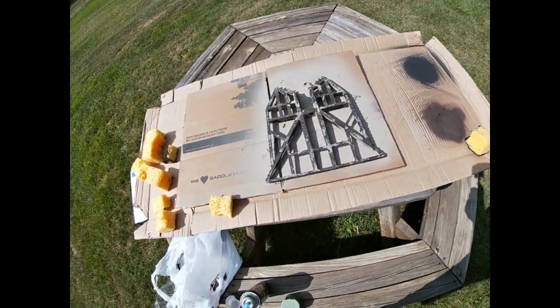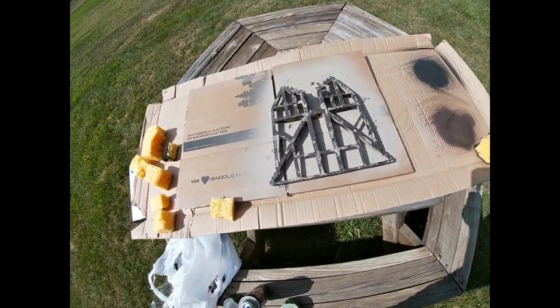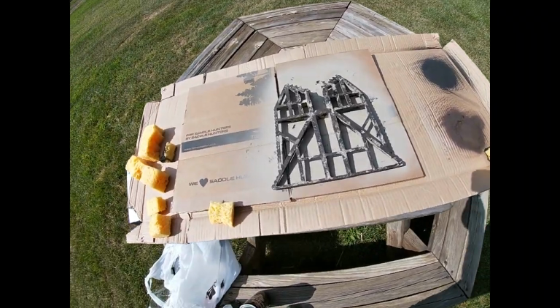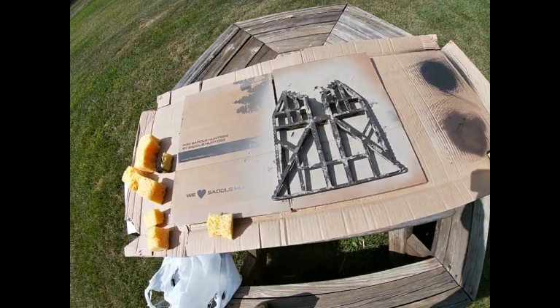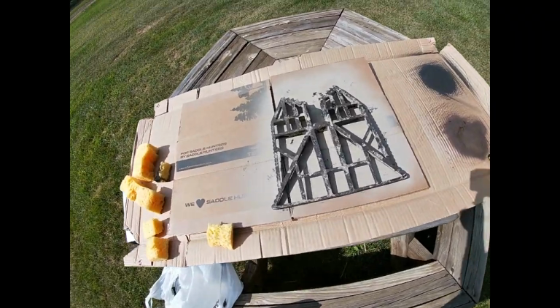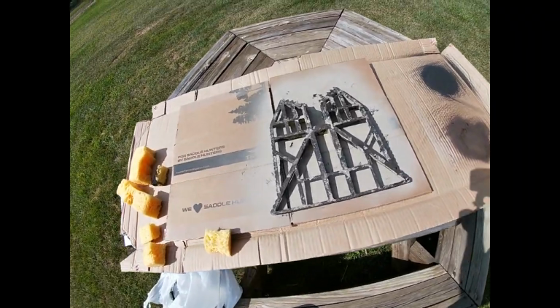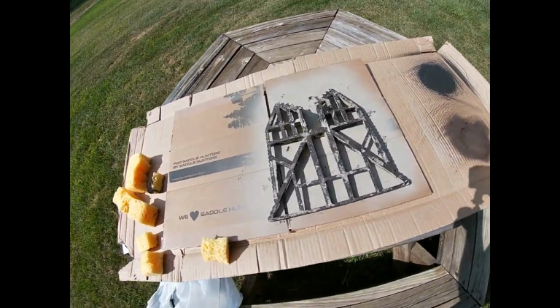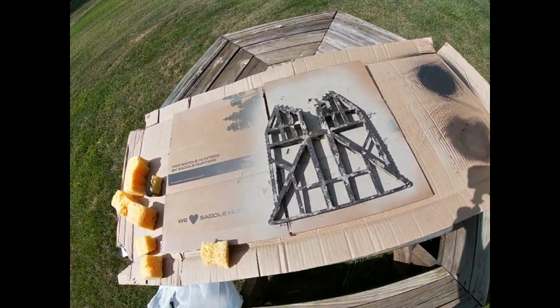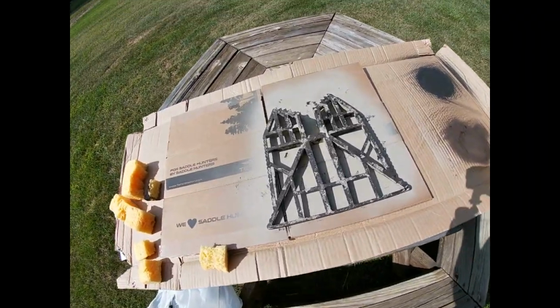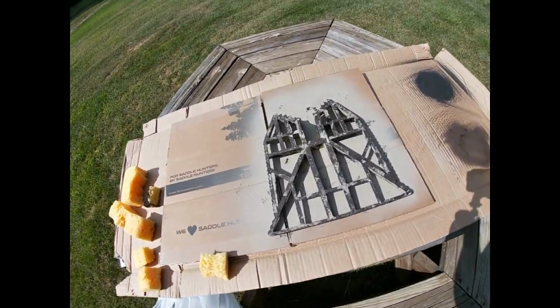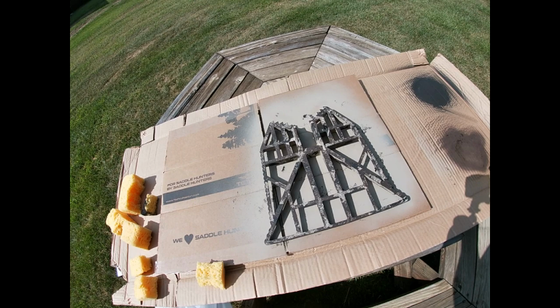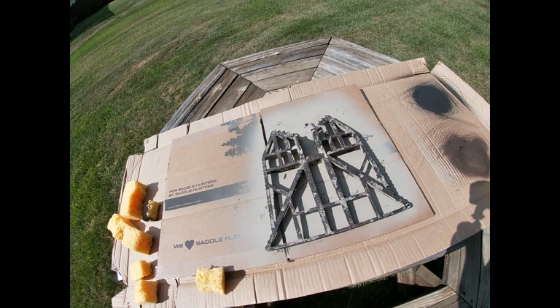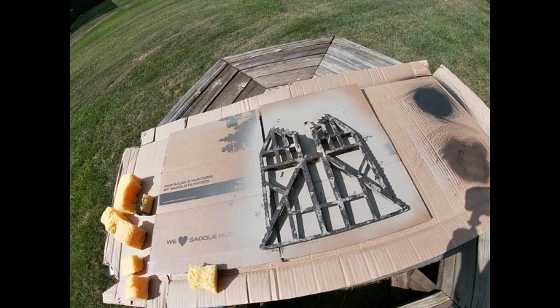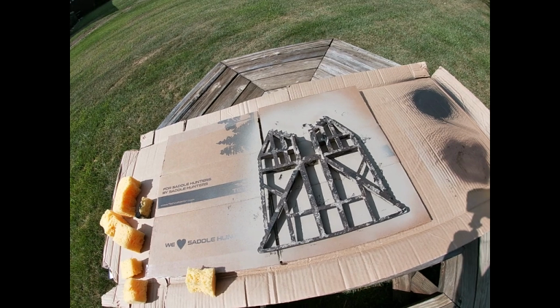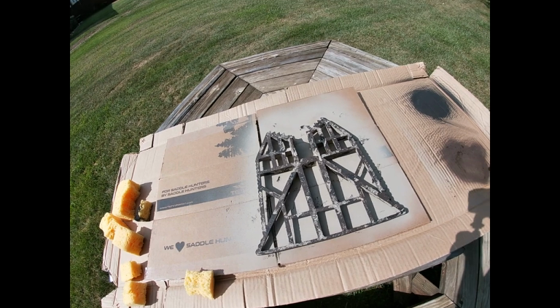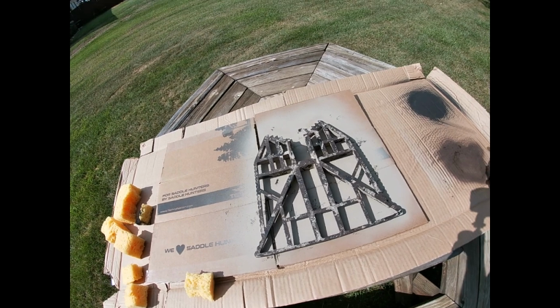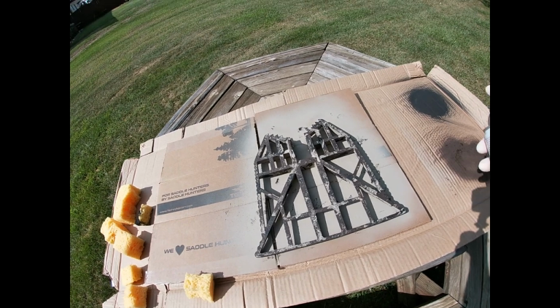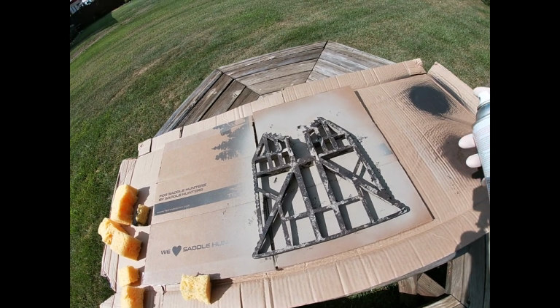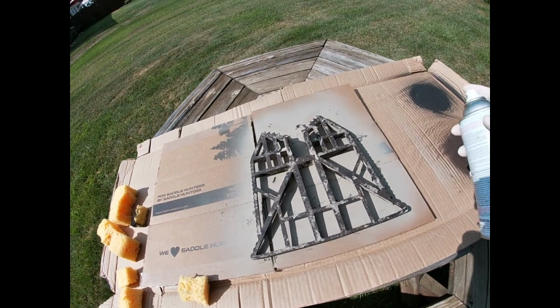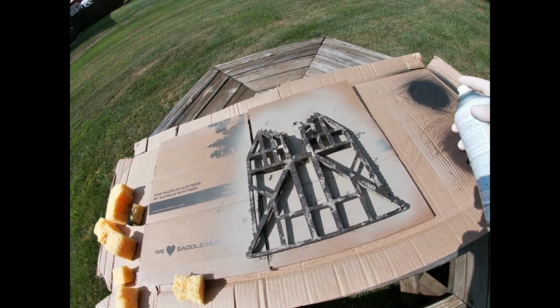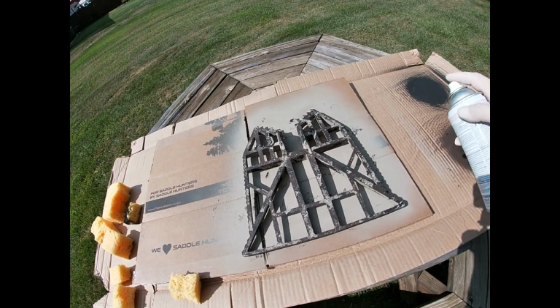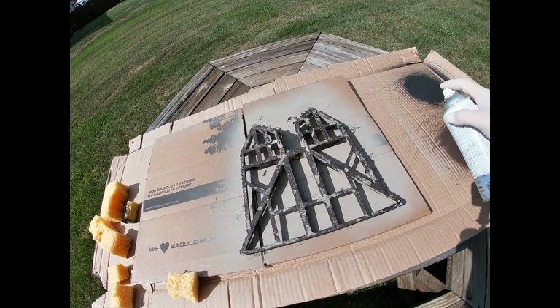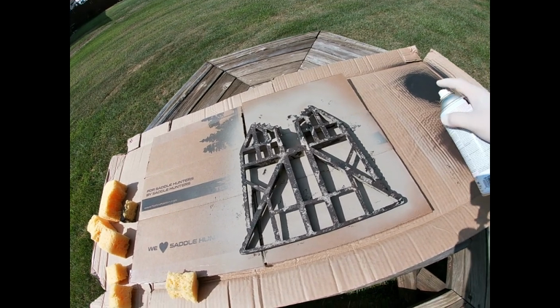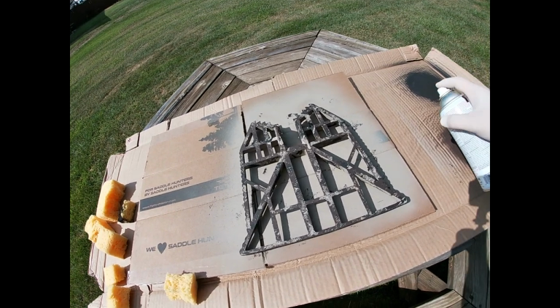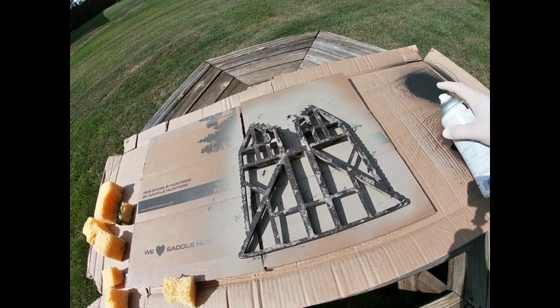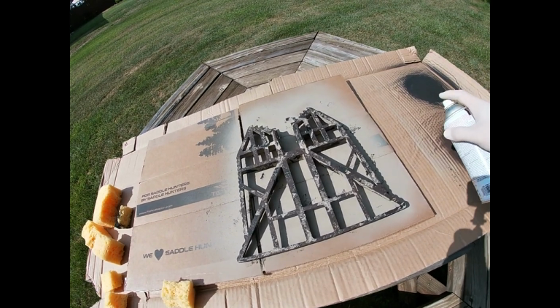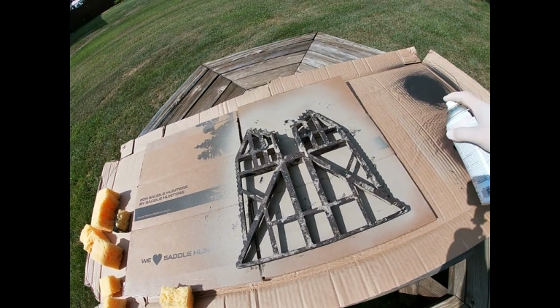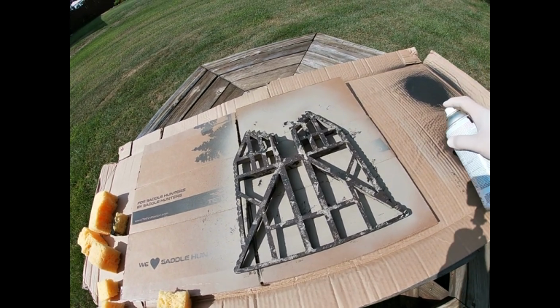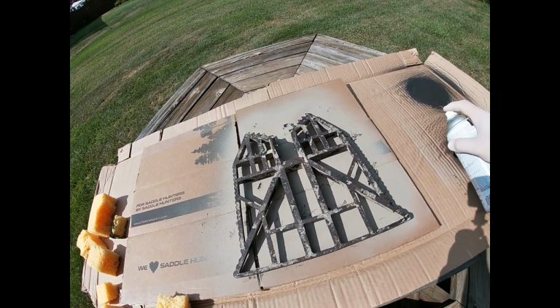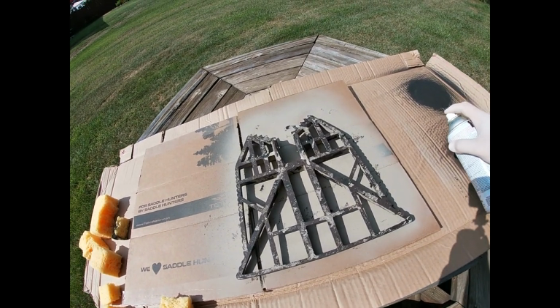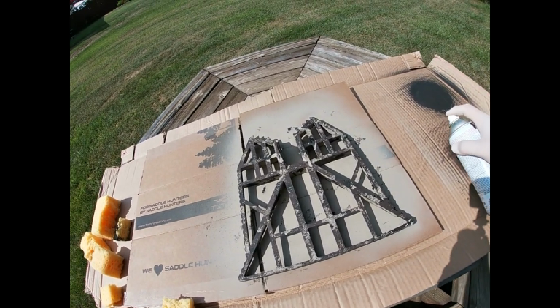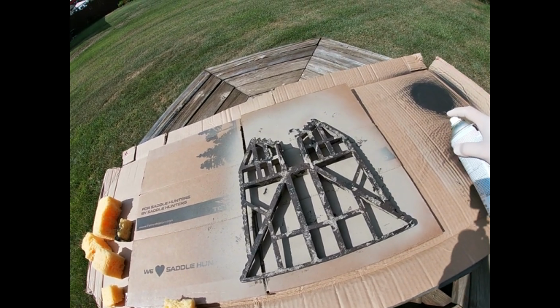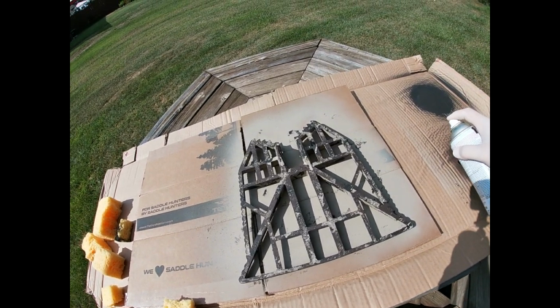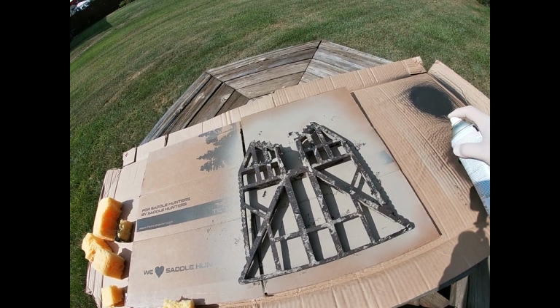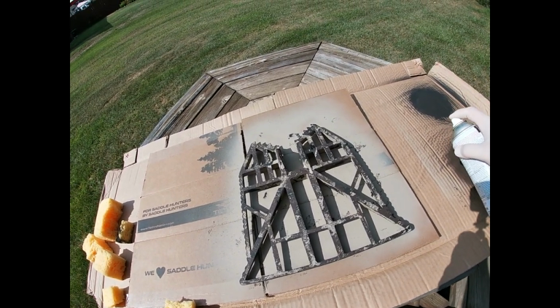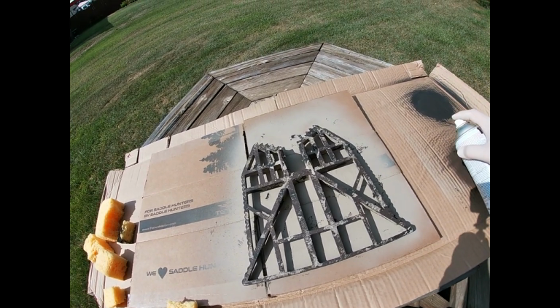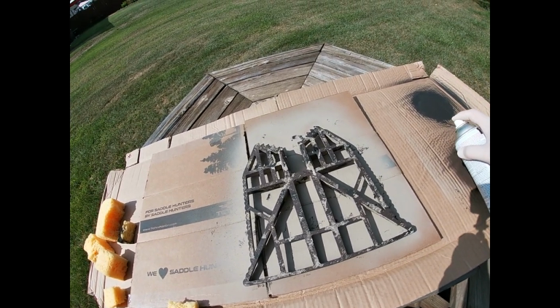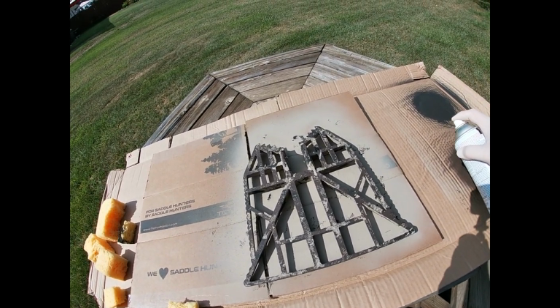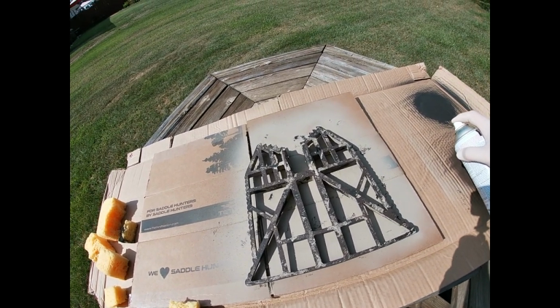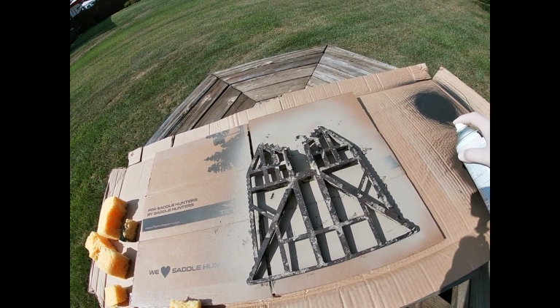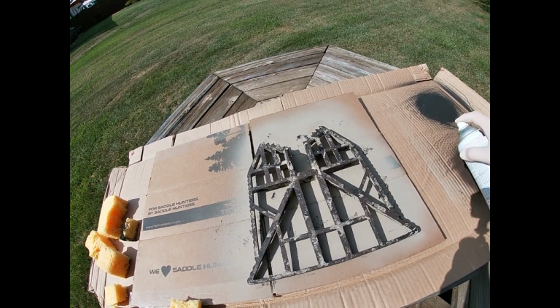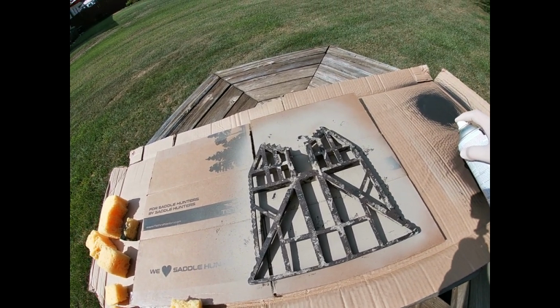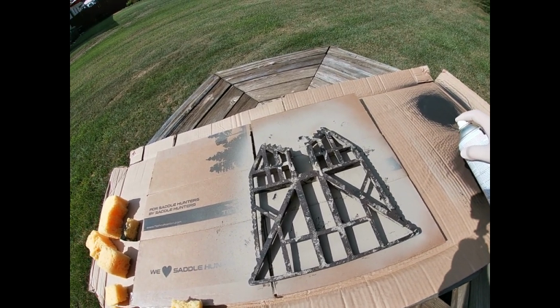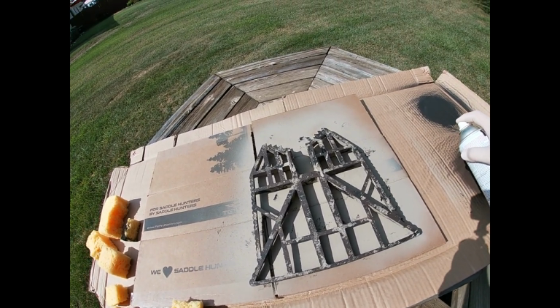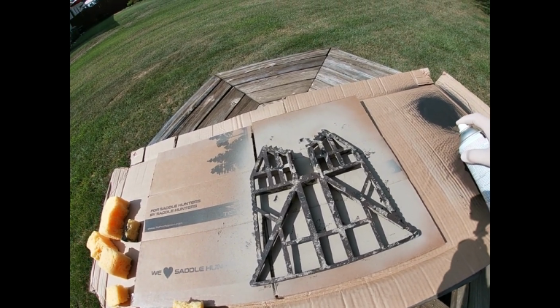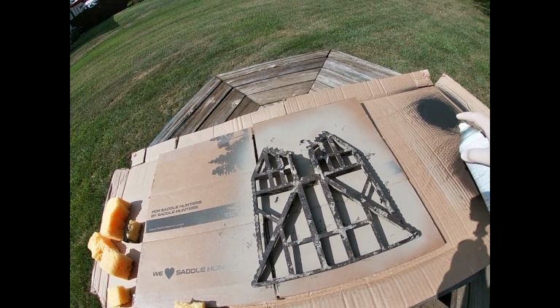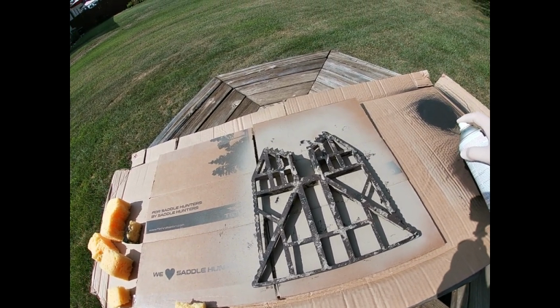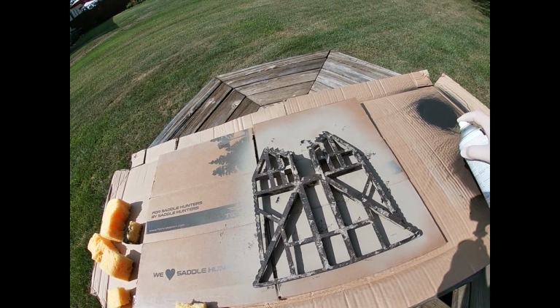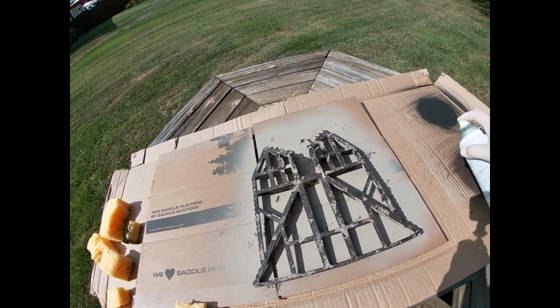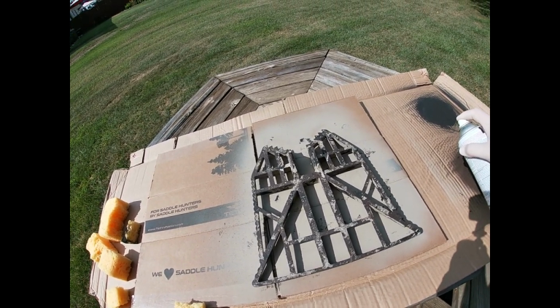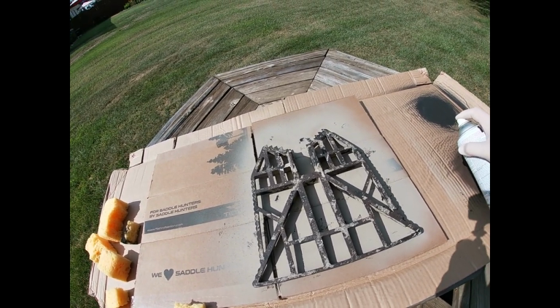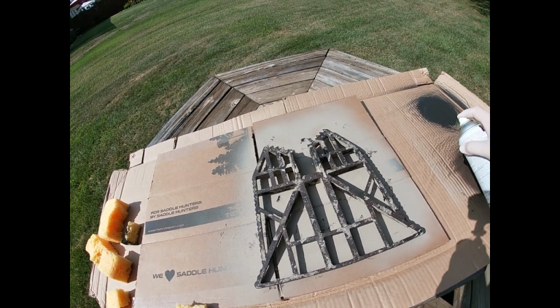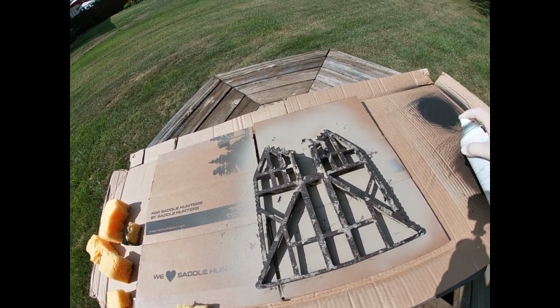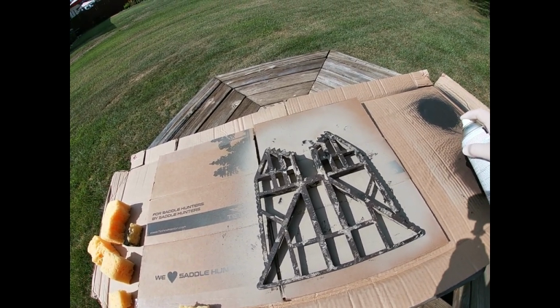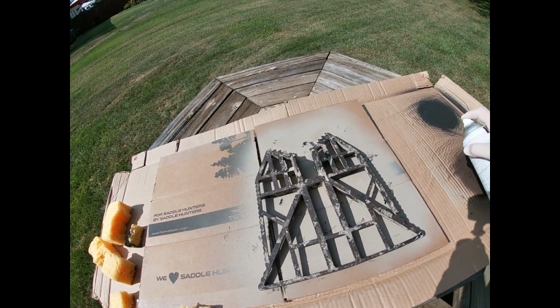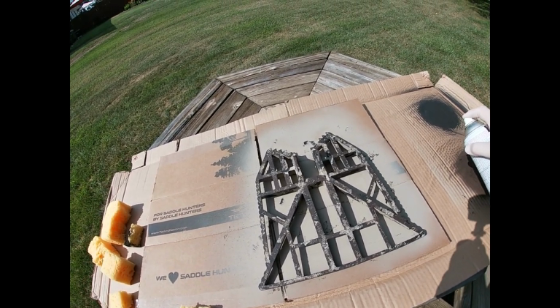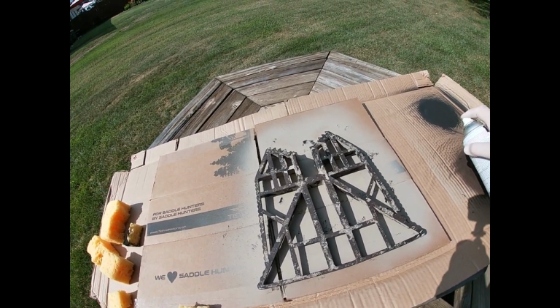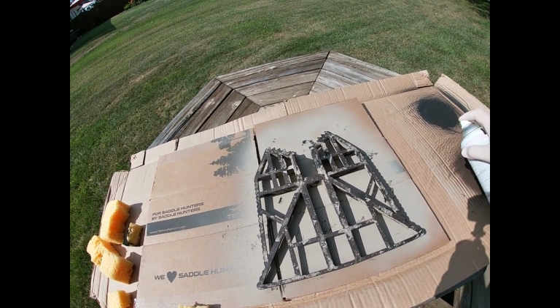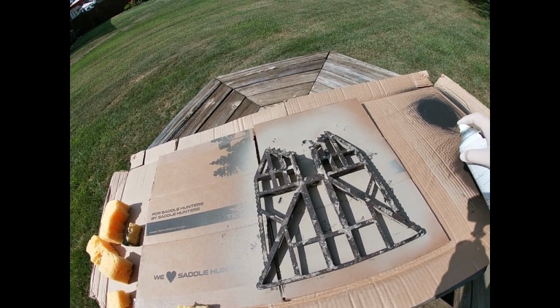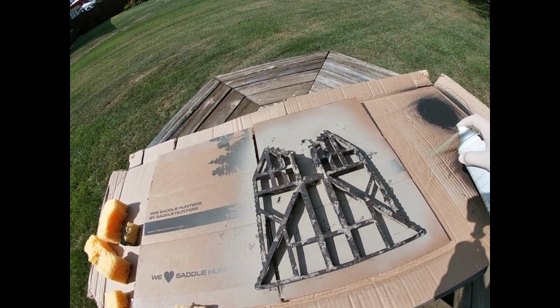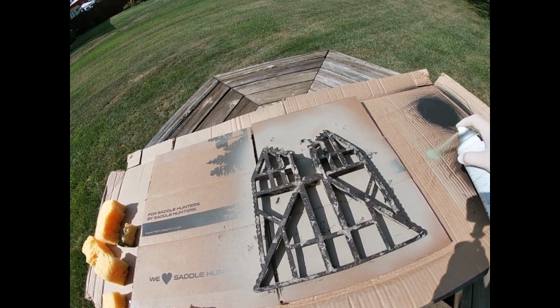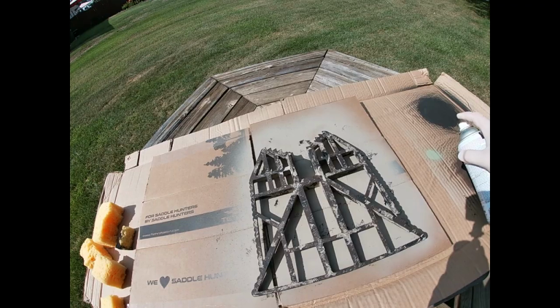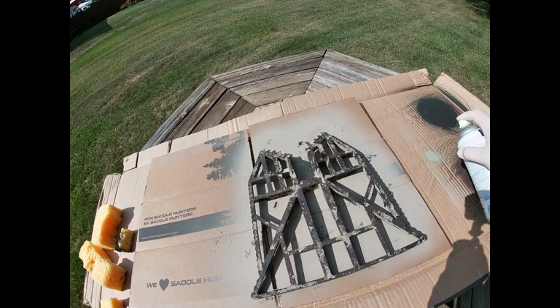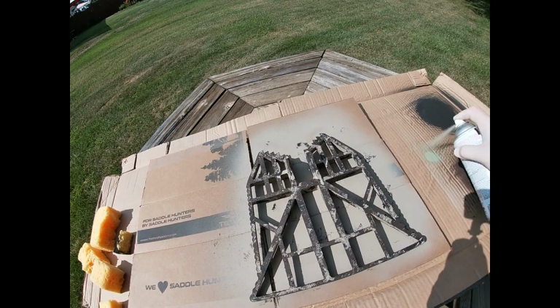The last color we're going to do is green, and we're going to do this one later, just with little spots on top.